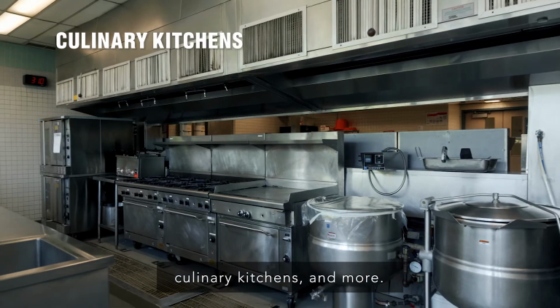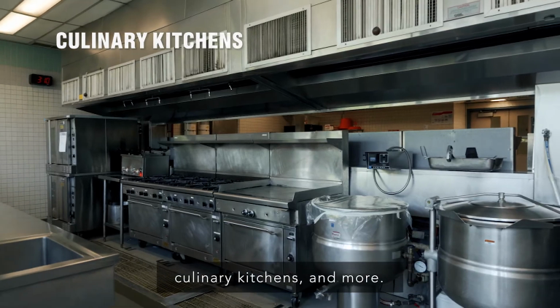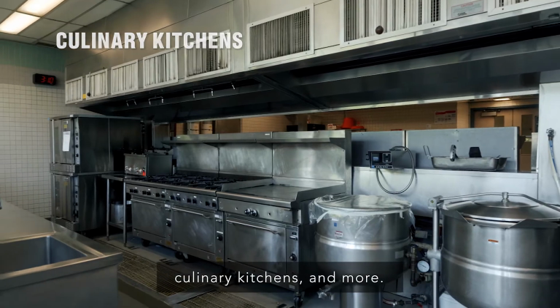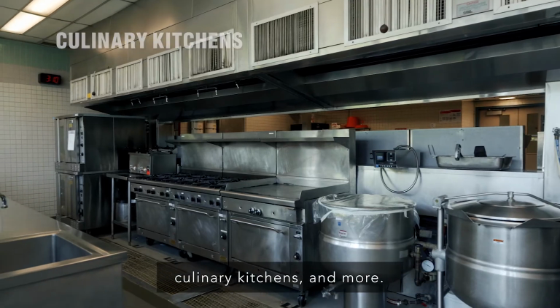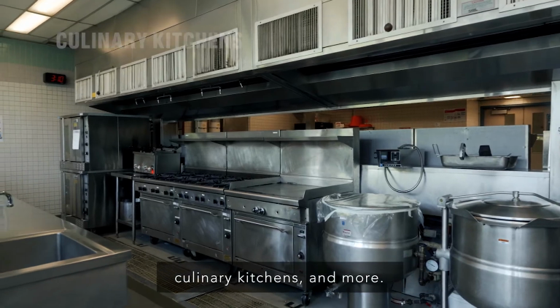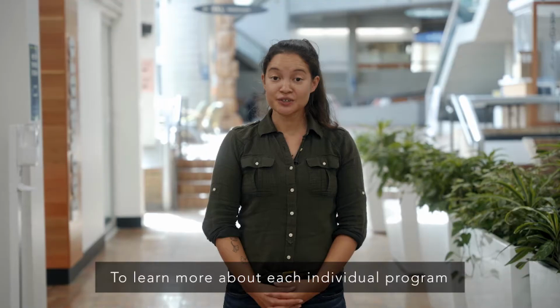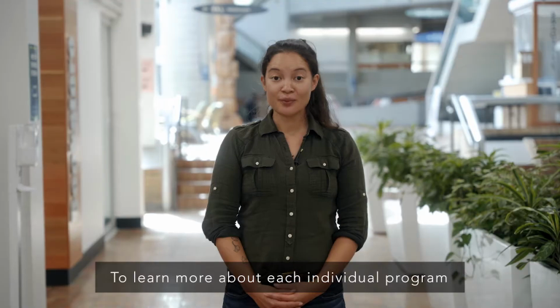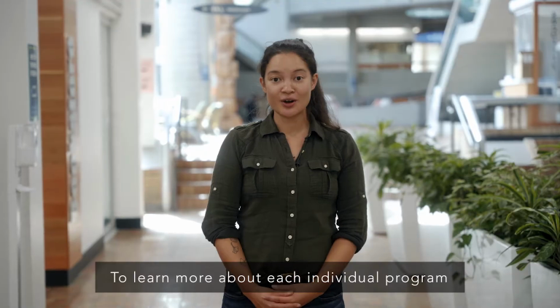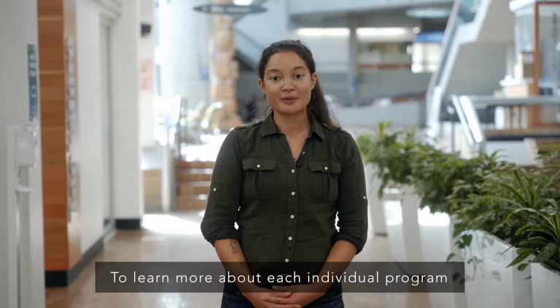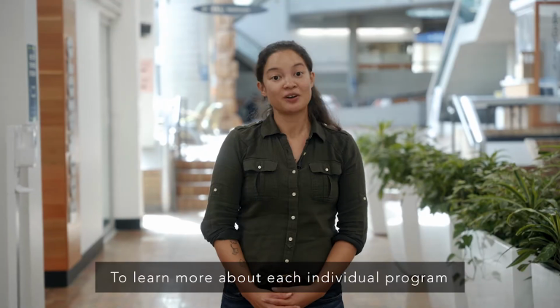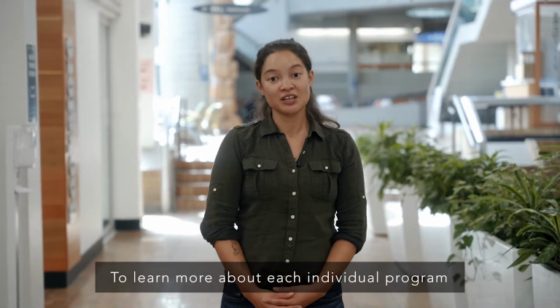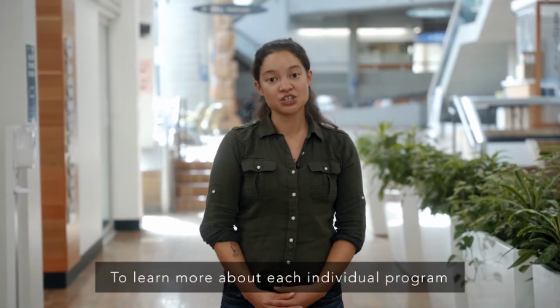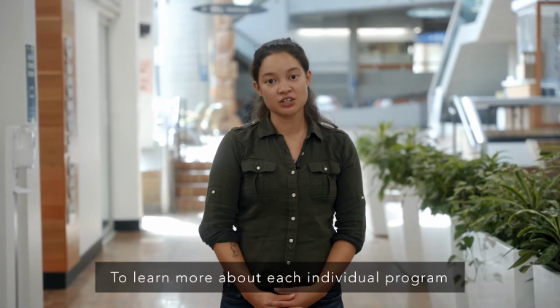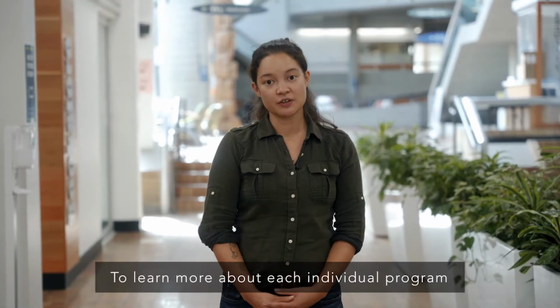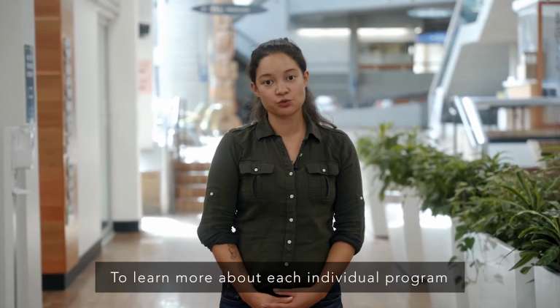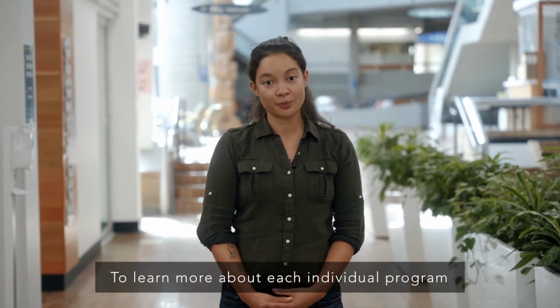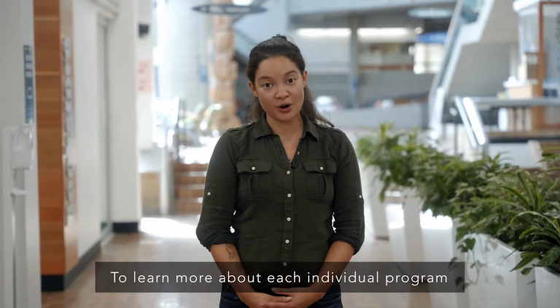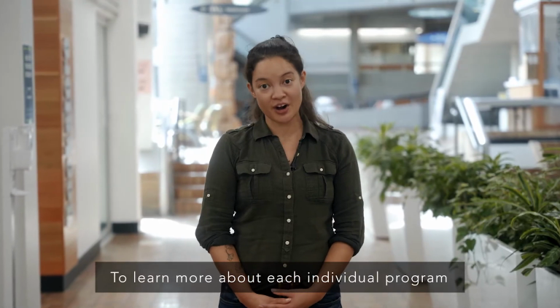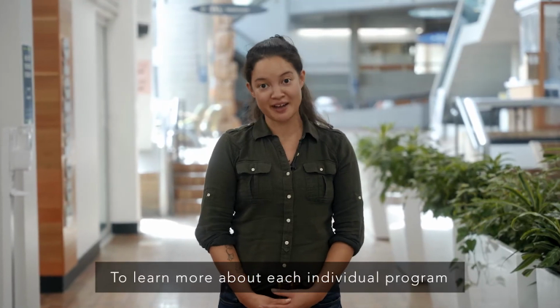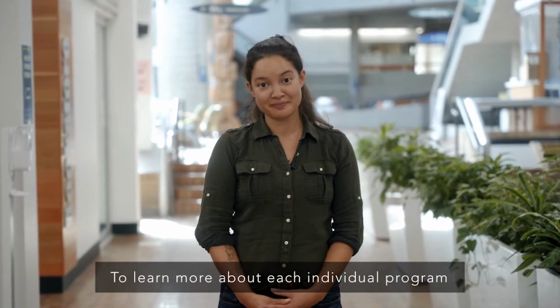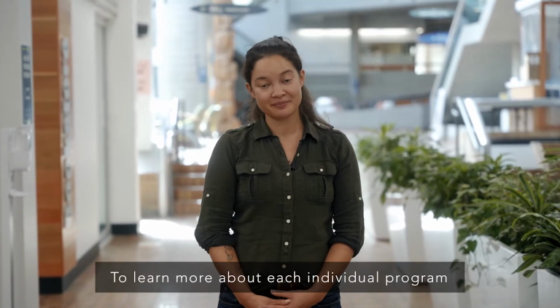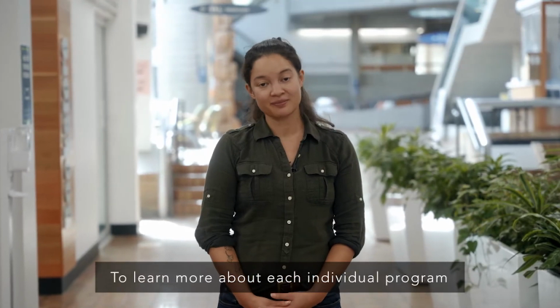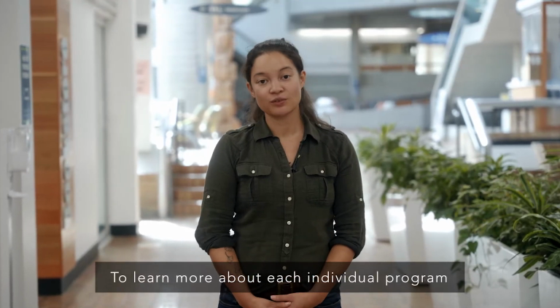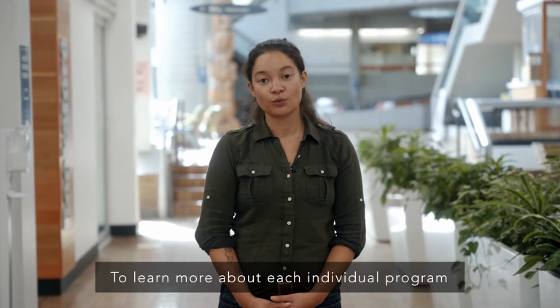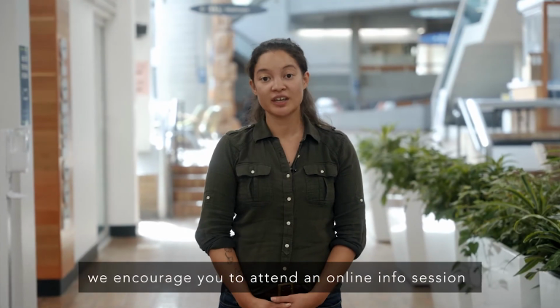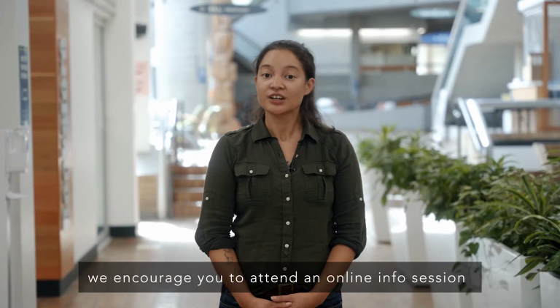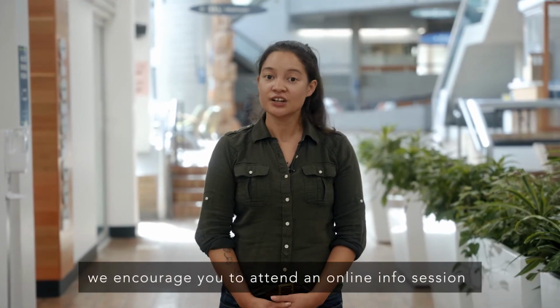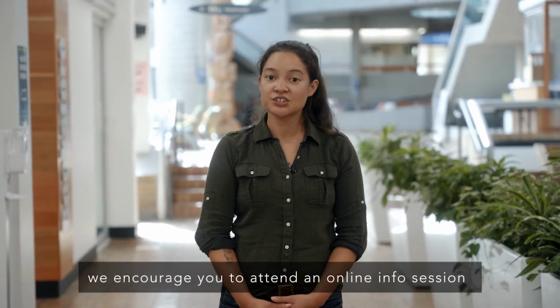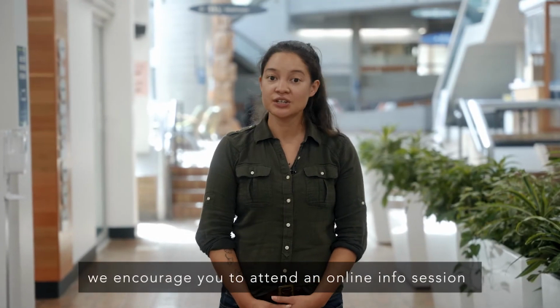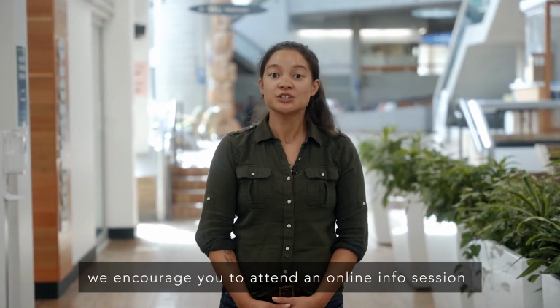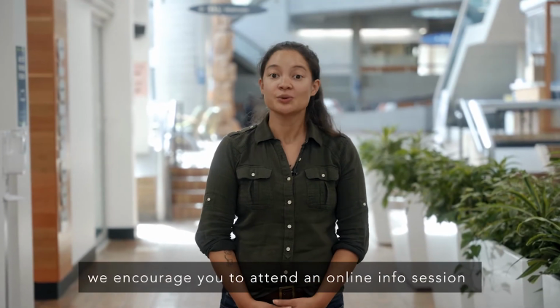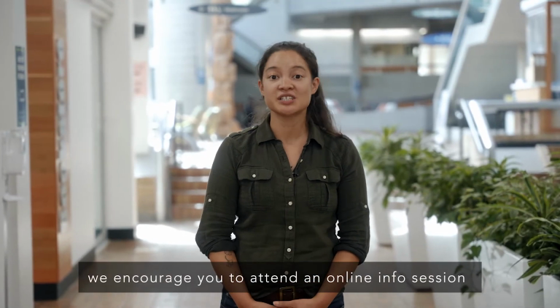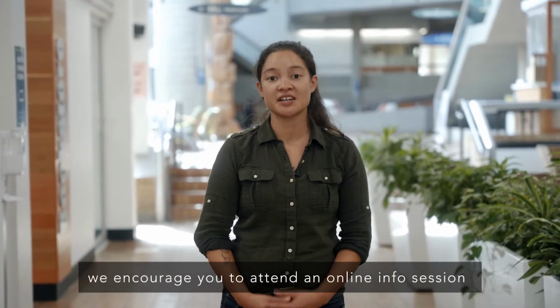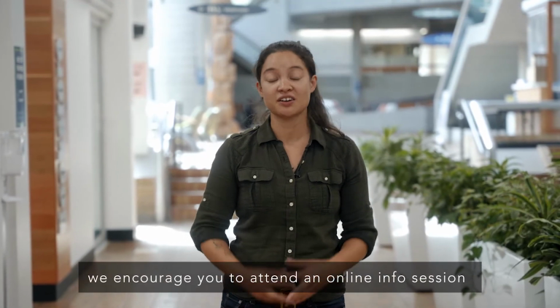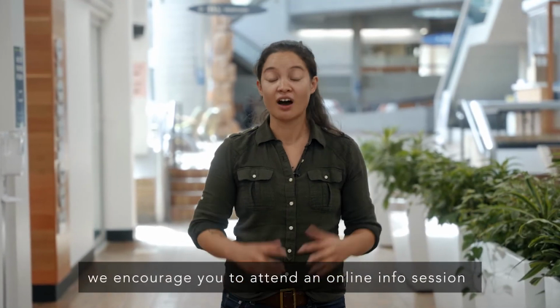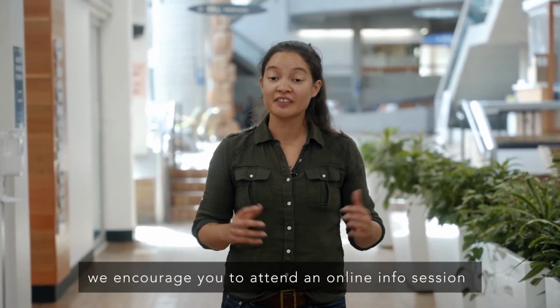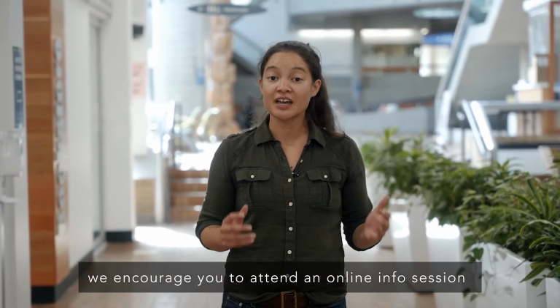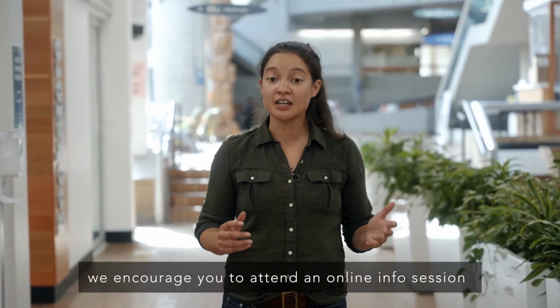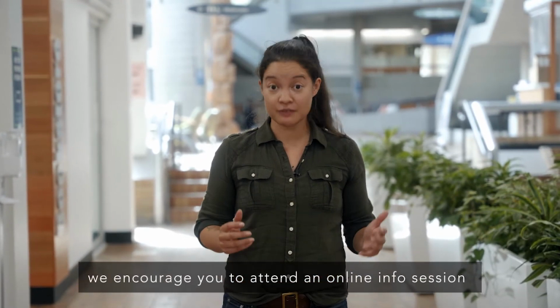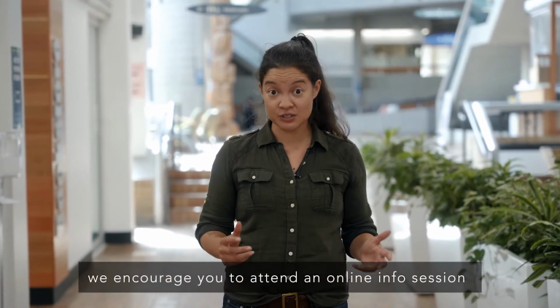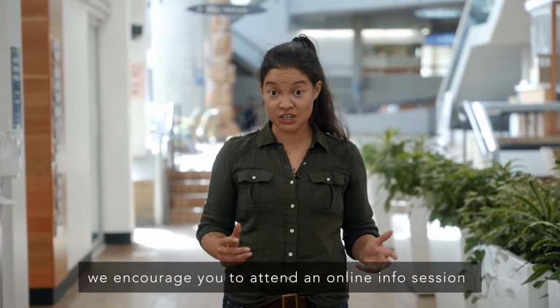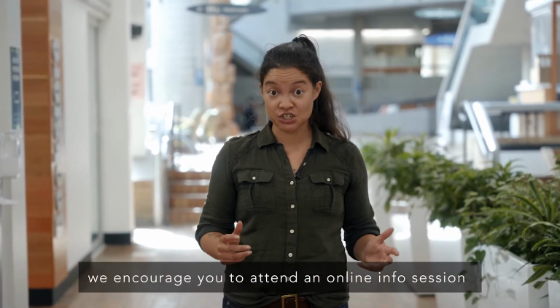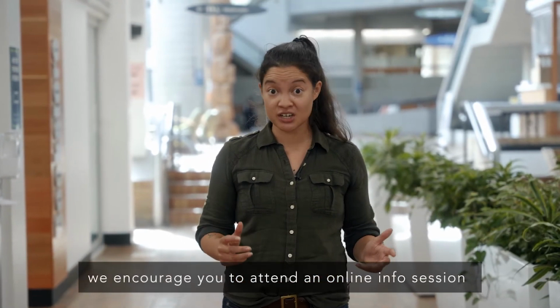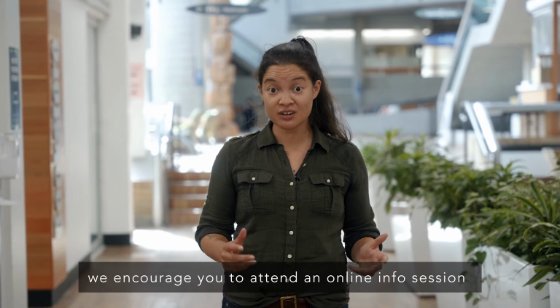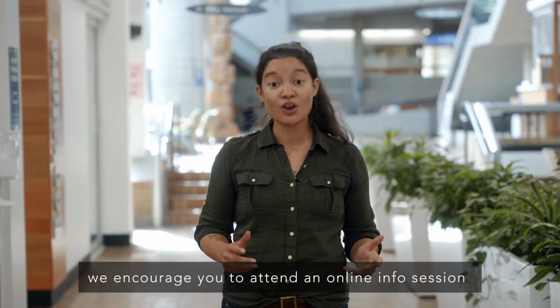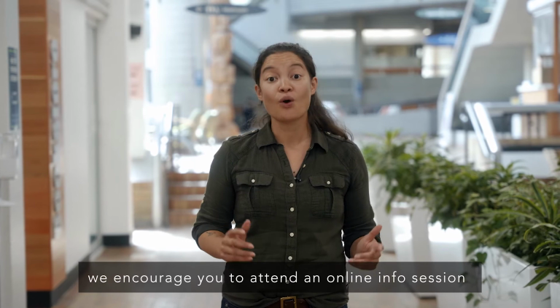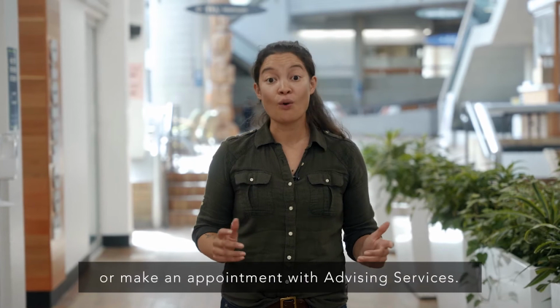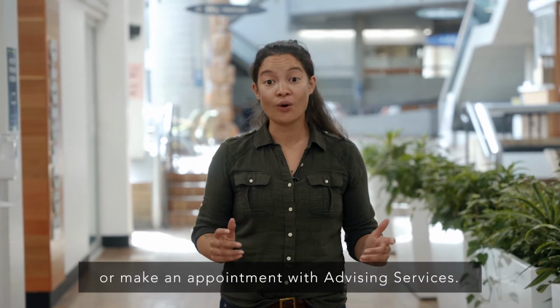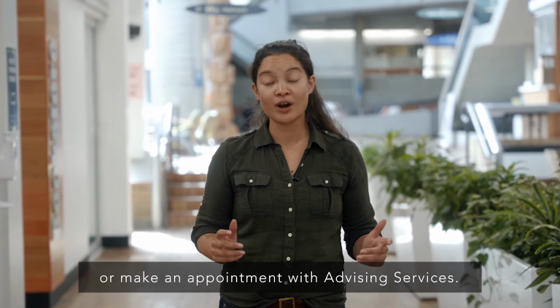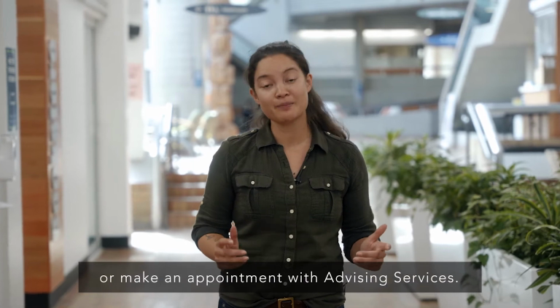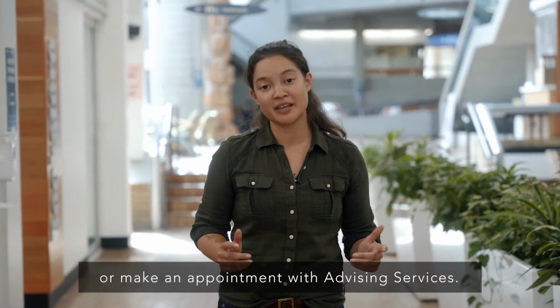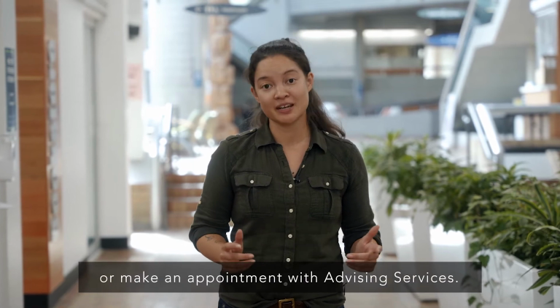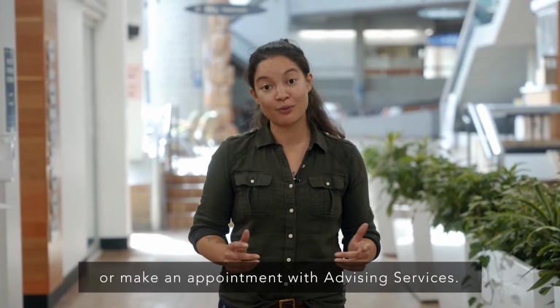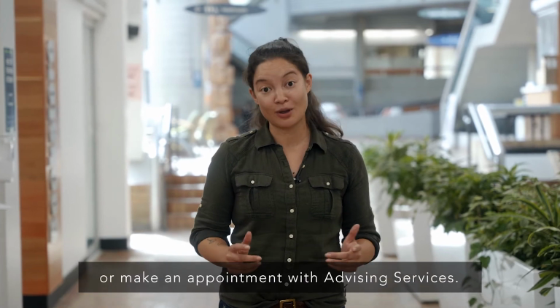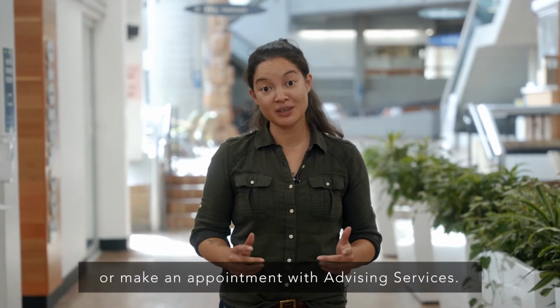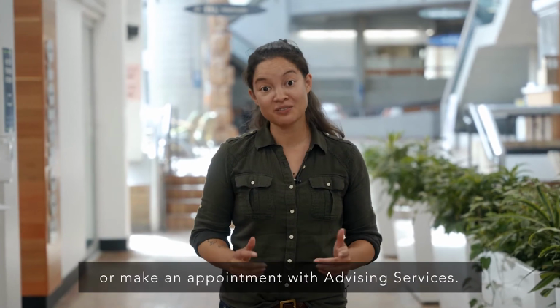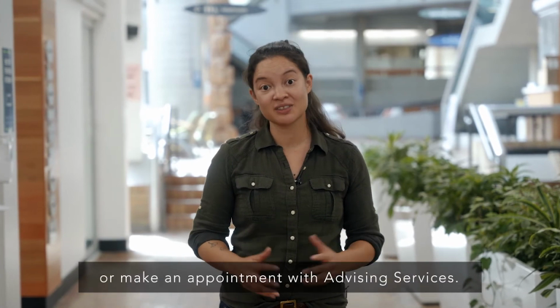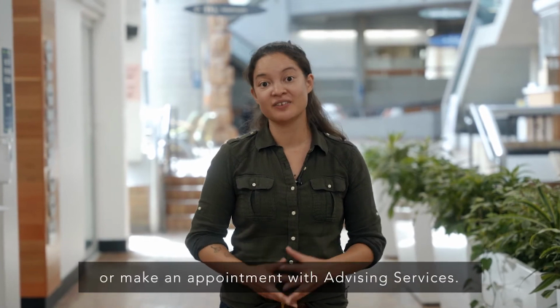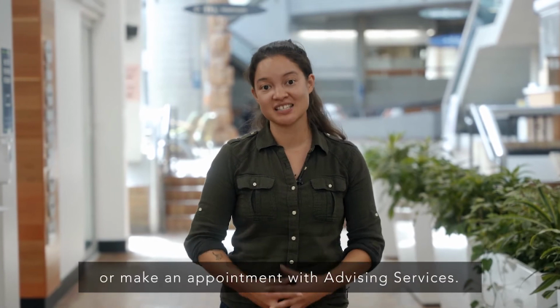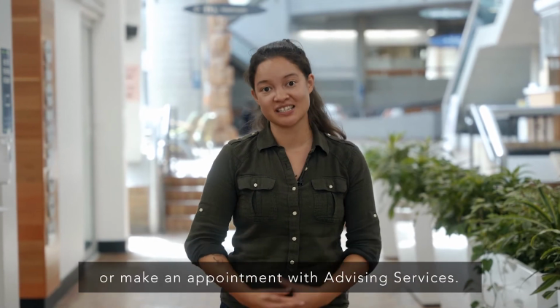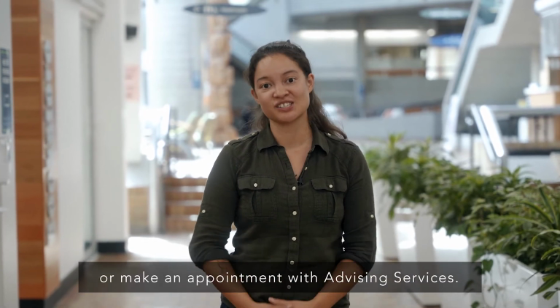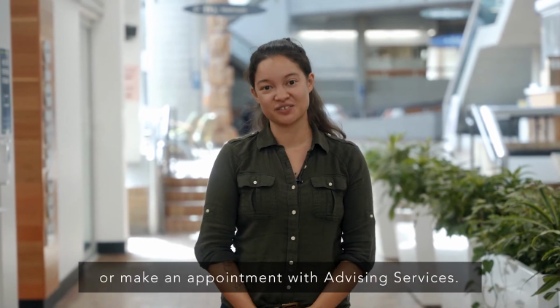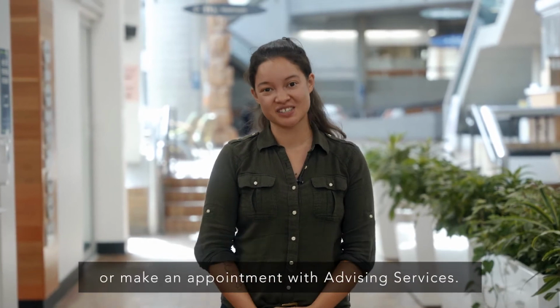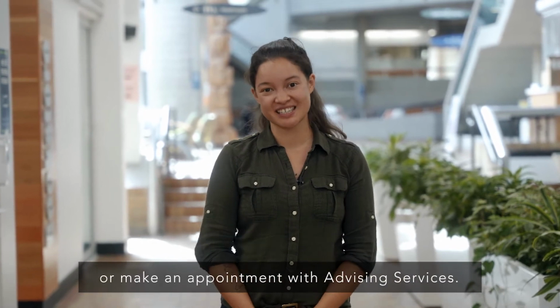To learn more about each individual program, we encourage you to attend an online info session or make an appointment with advising services.